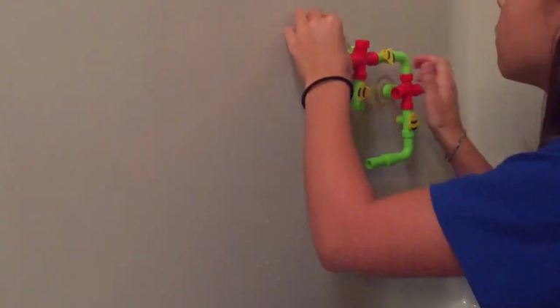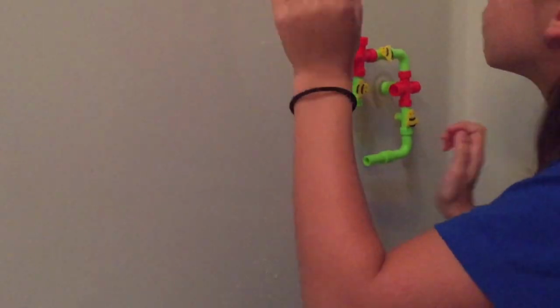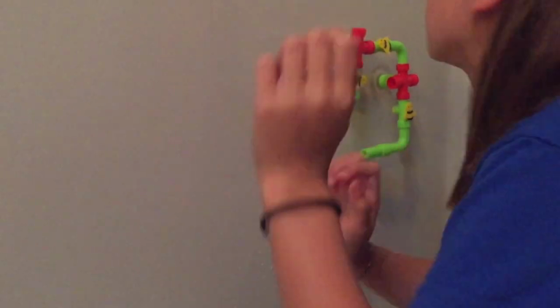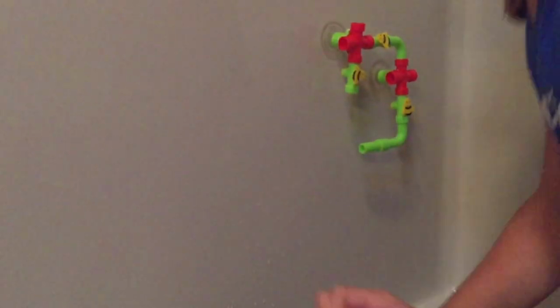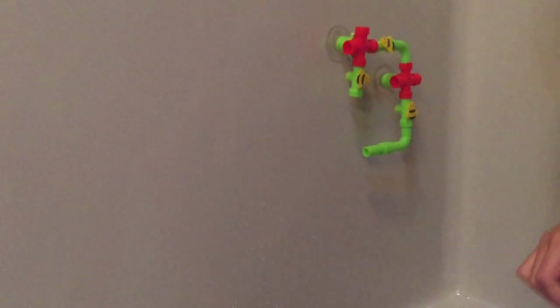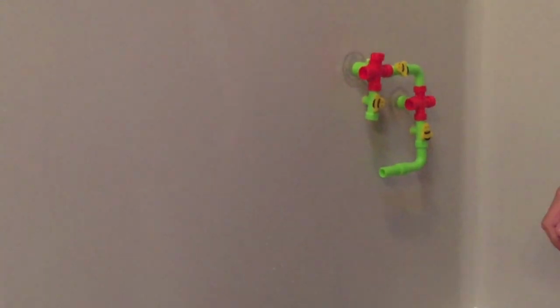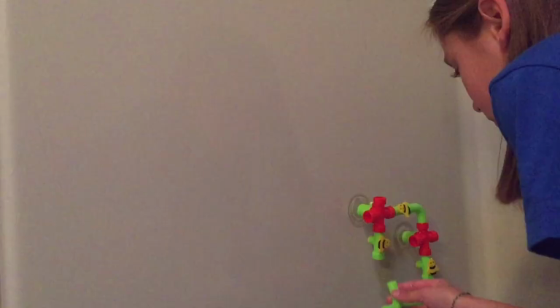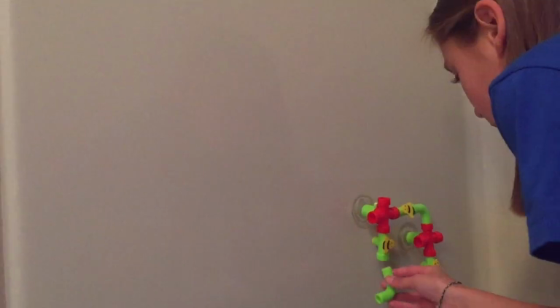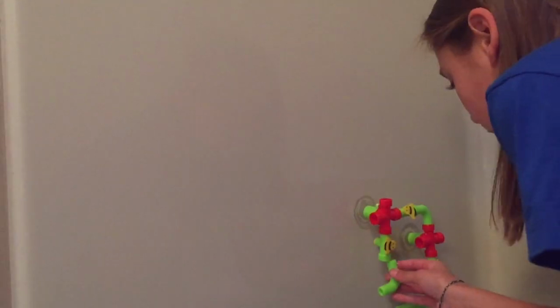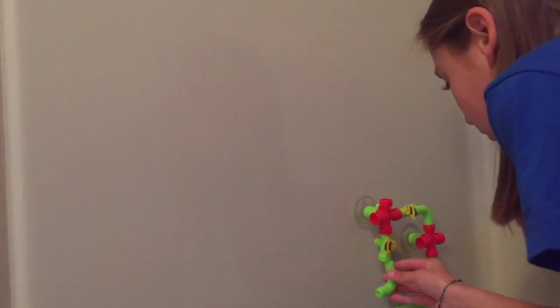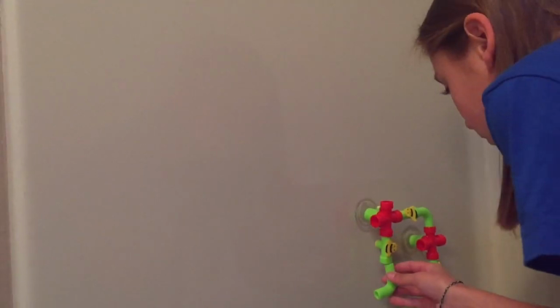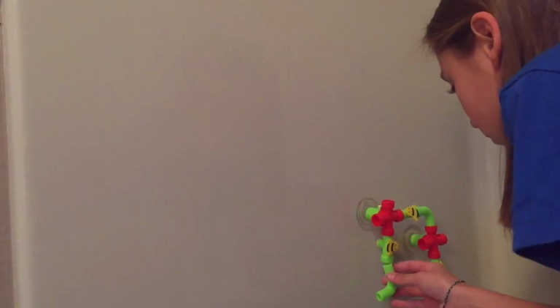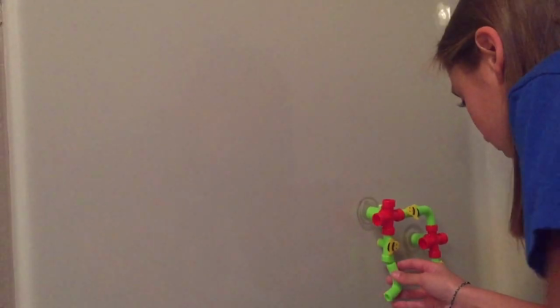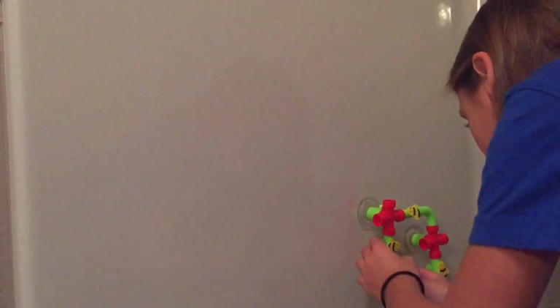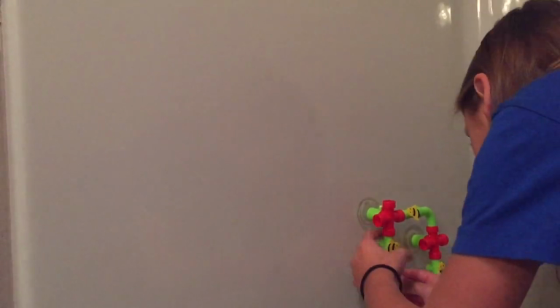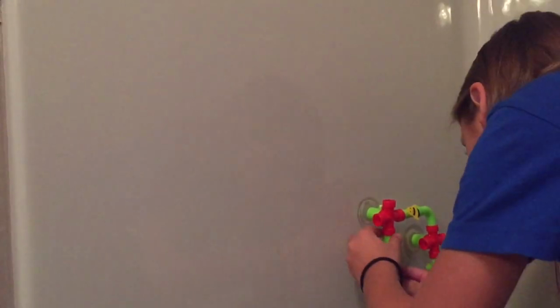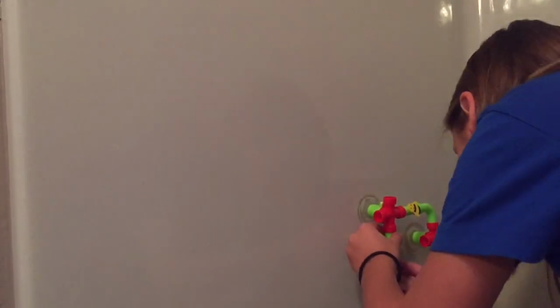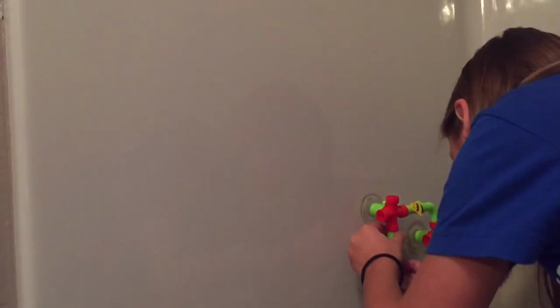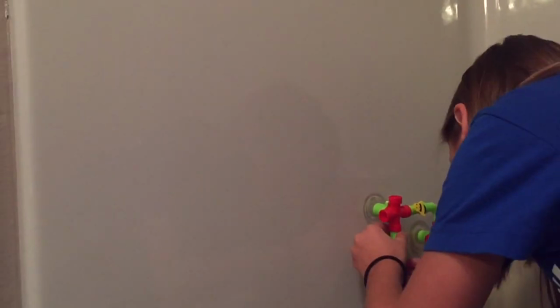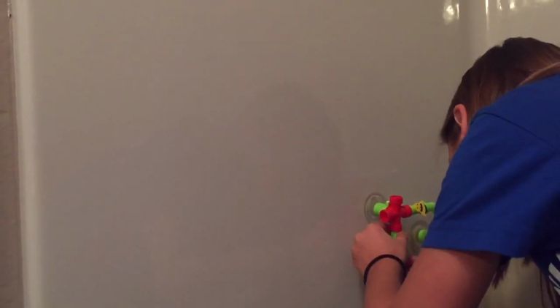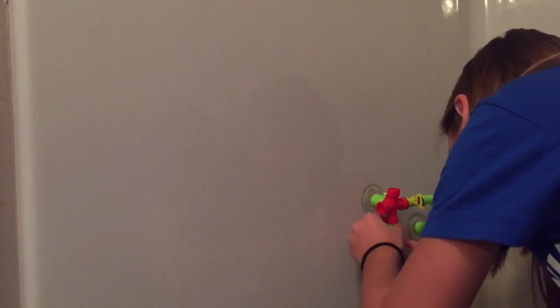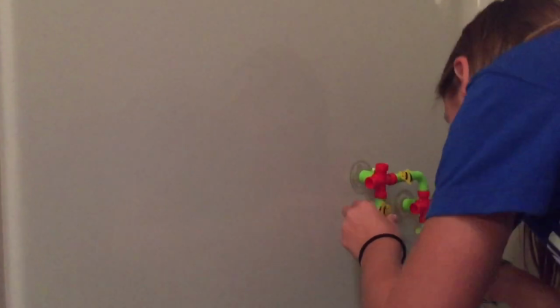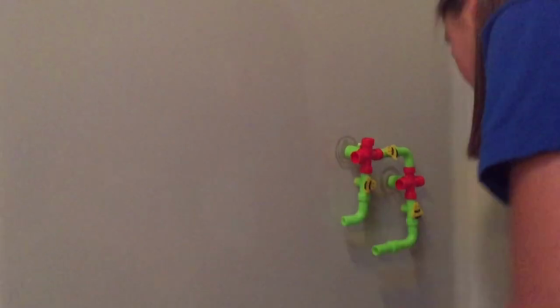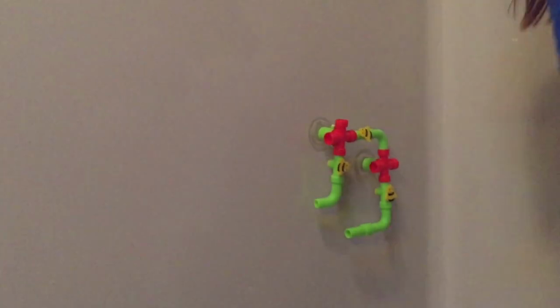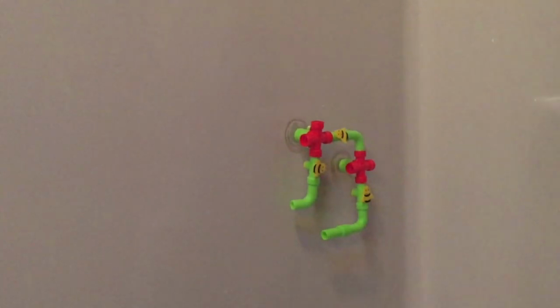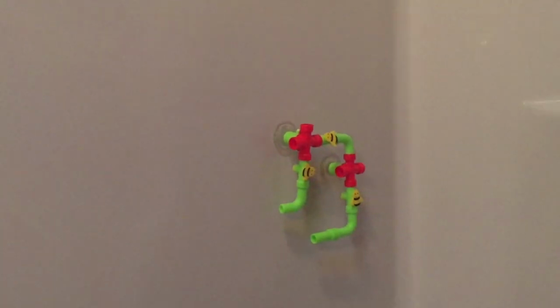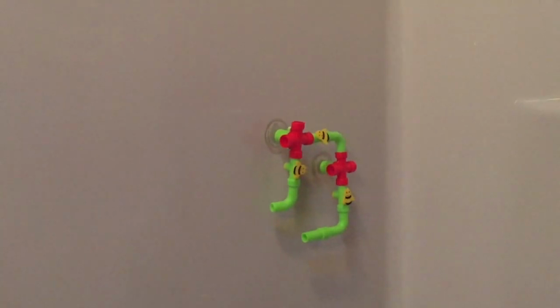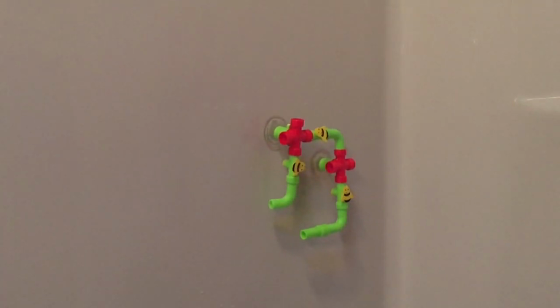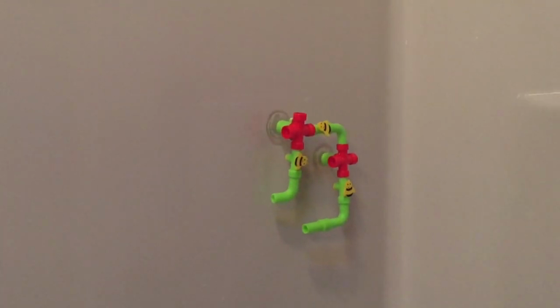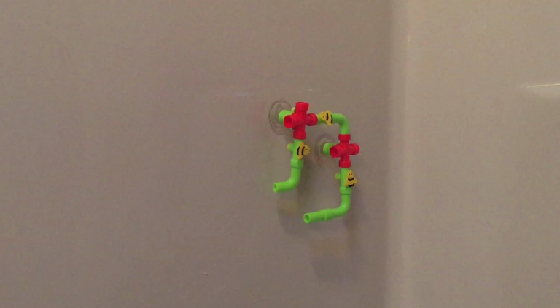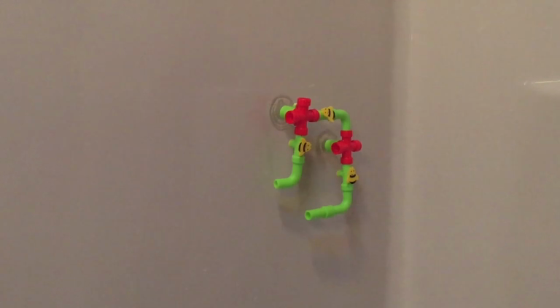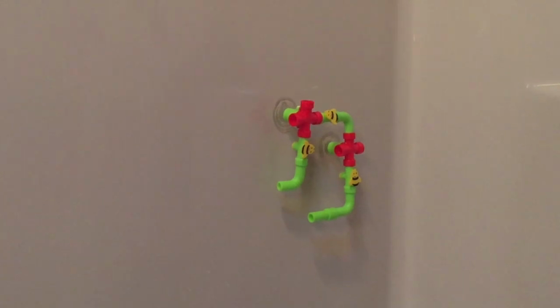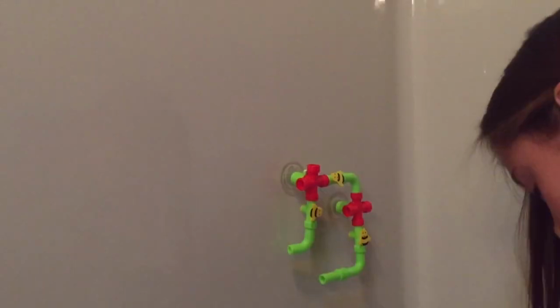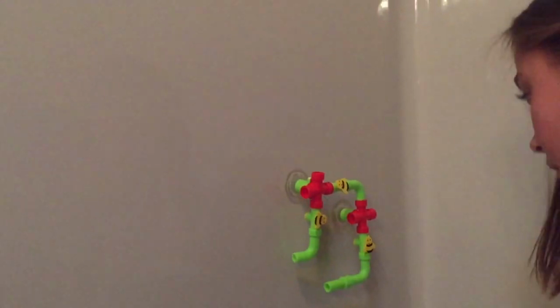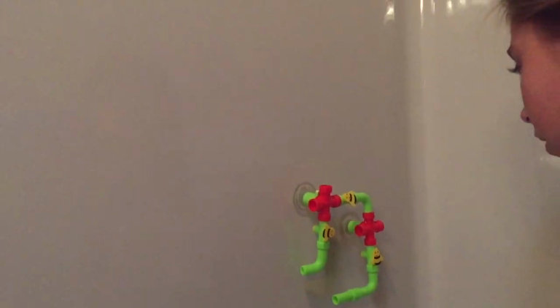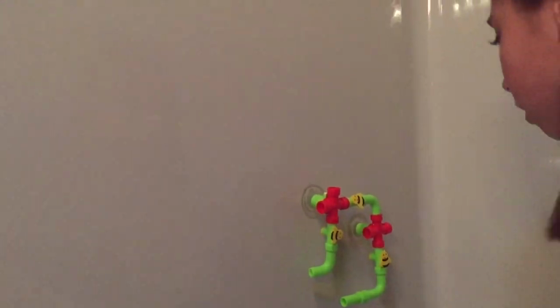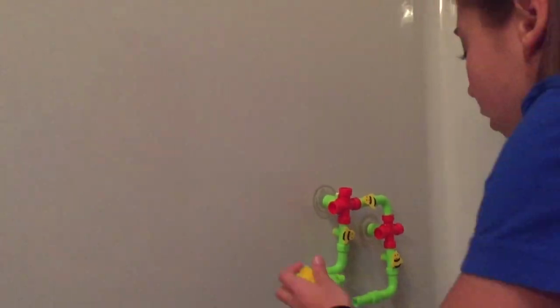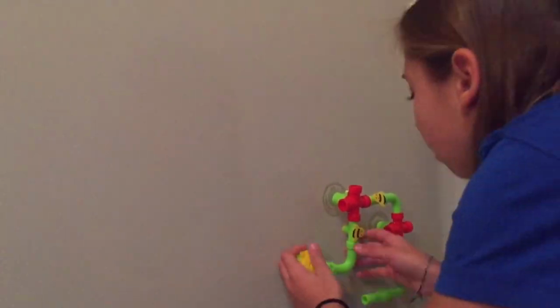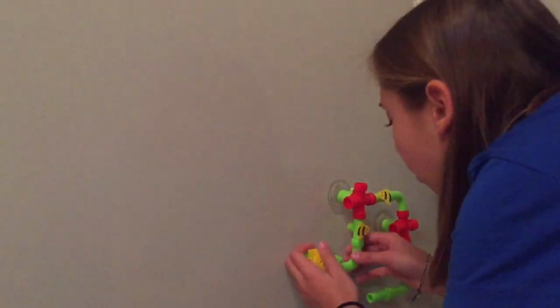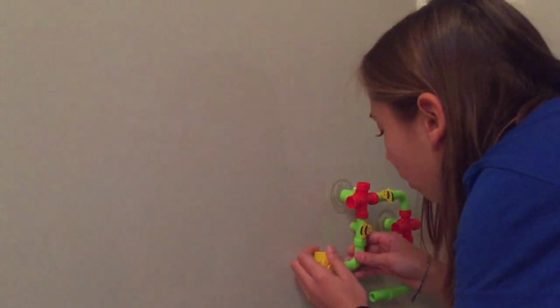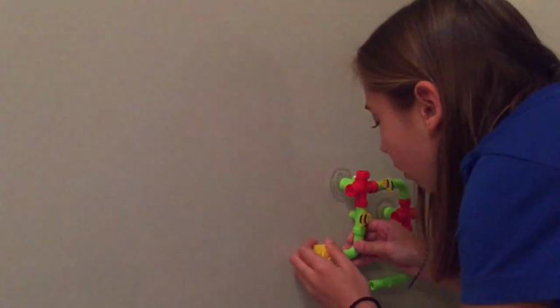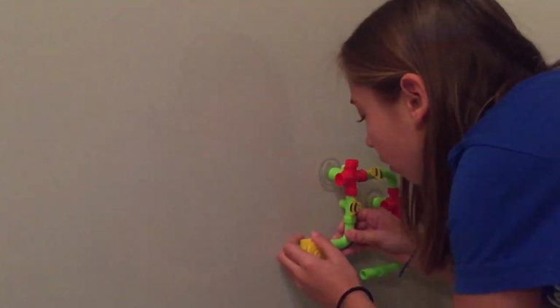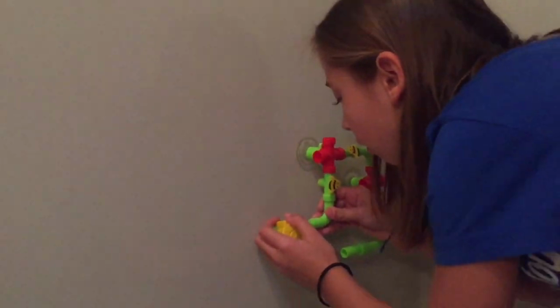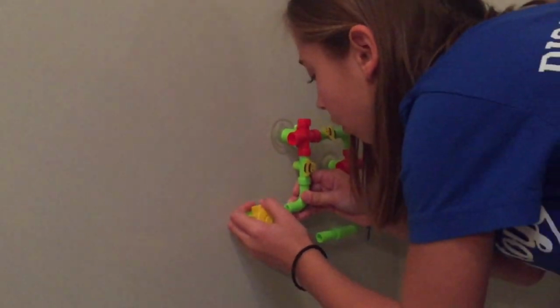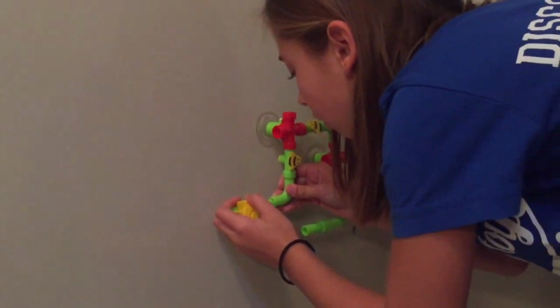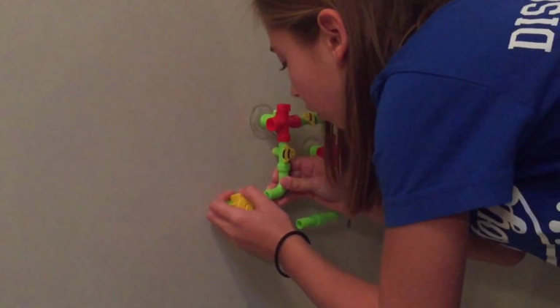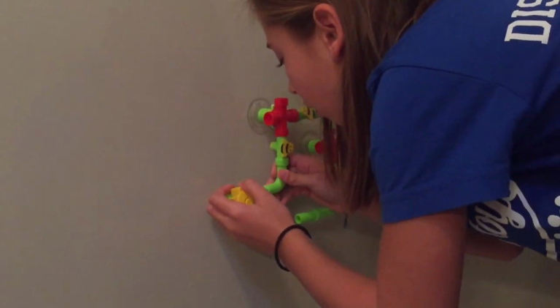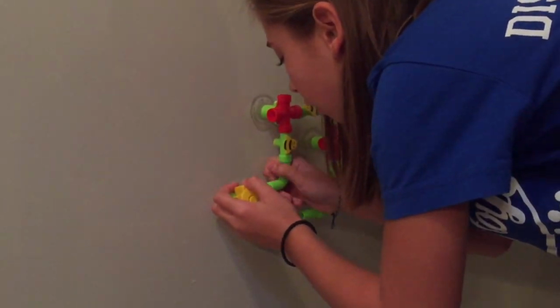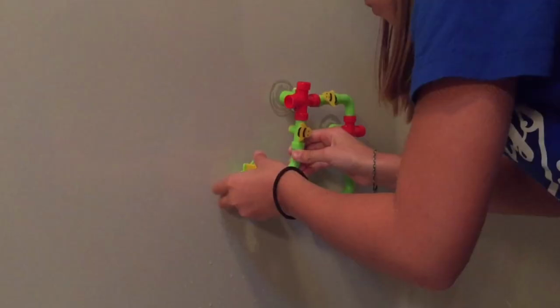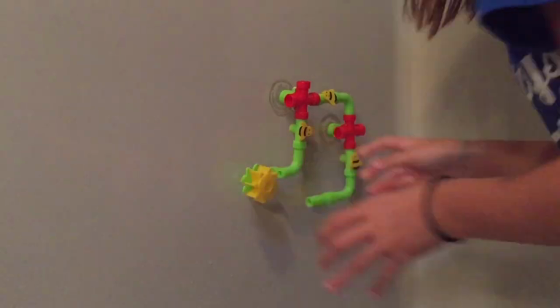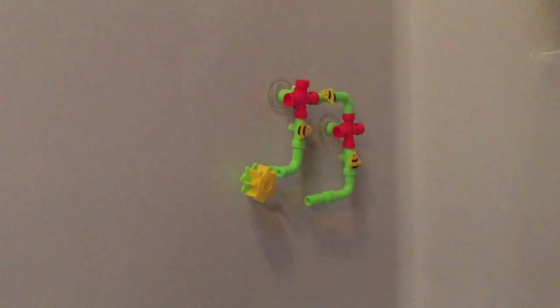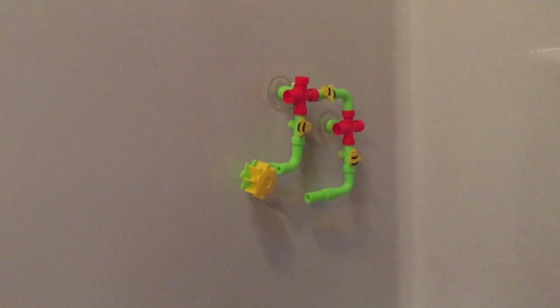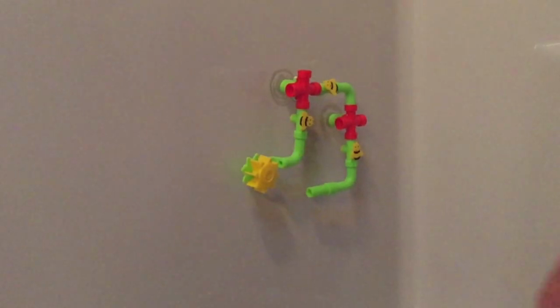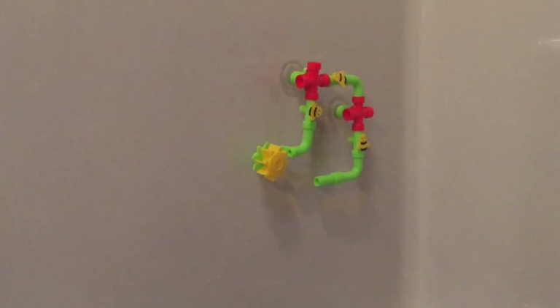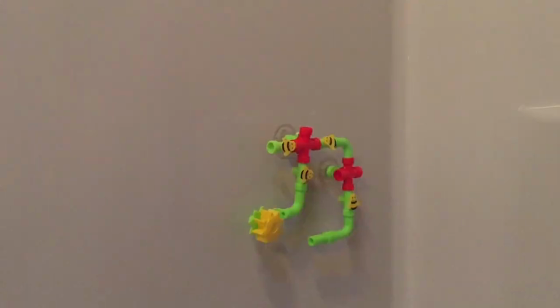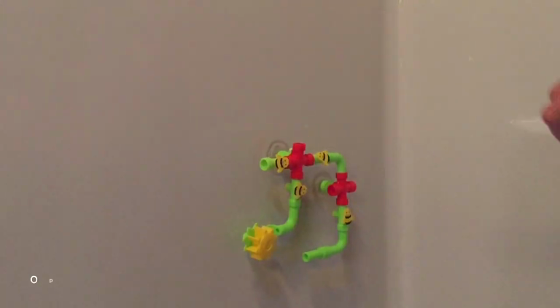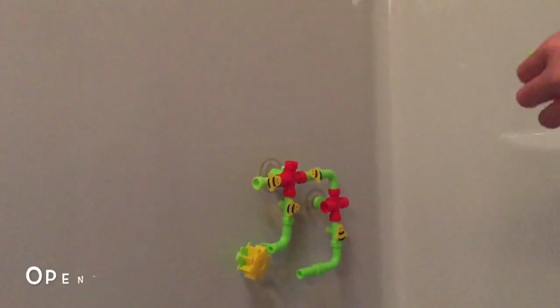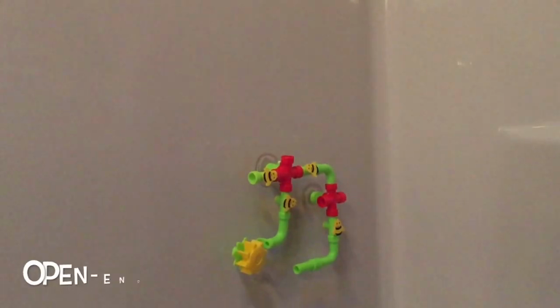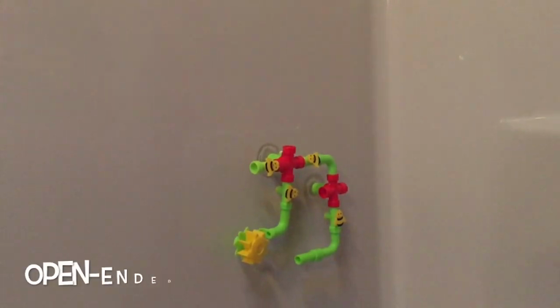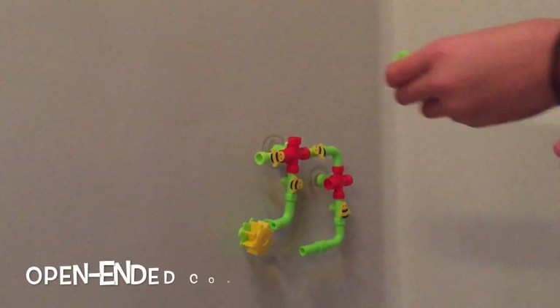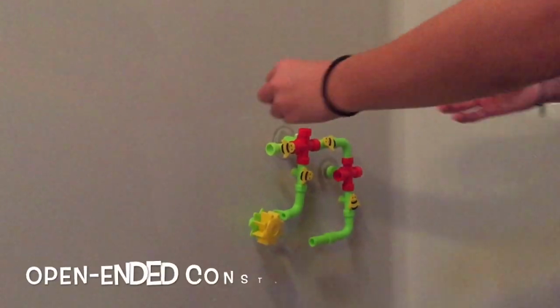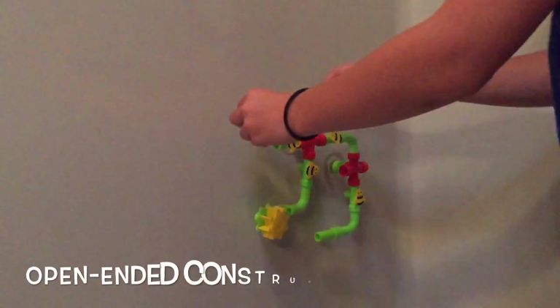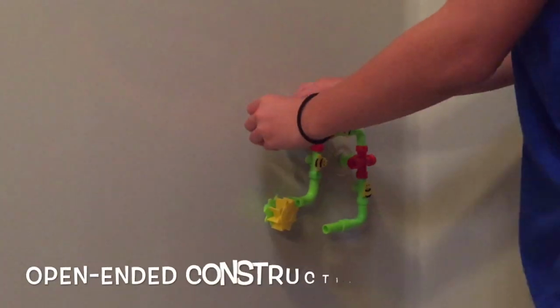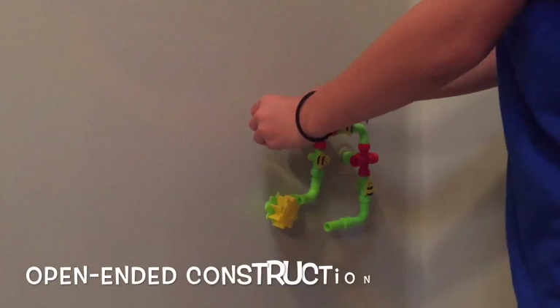You'll want to start with both of the four-way pipes to keep the layout balanced. The four-way pipes have the suction cups to attach to the side of the tub.